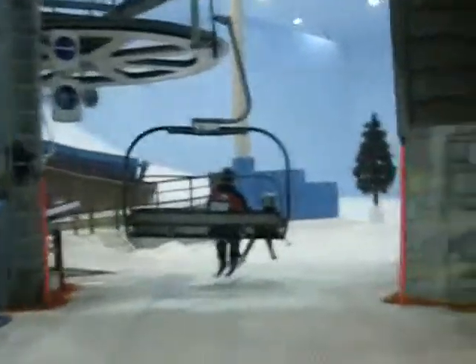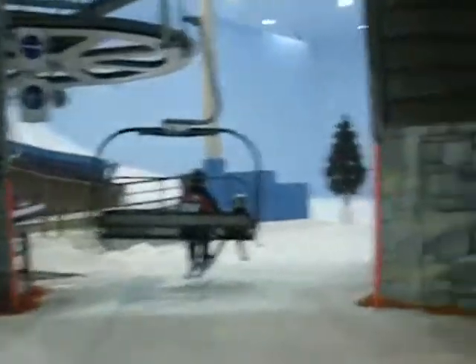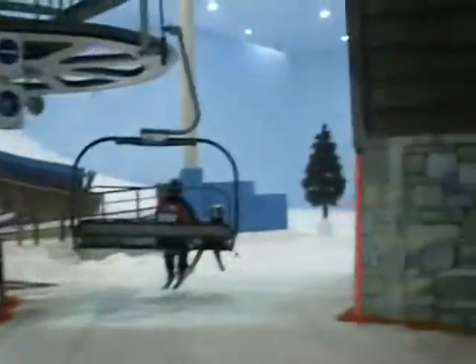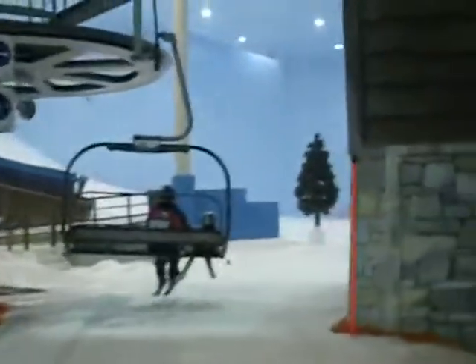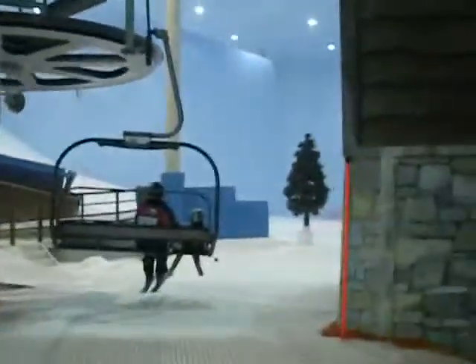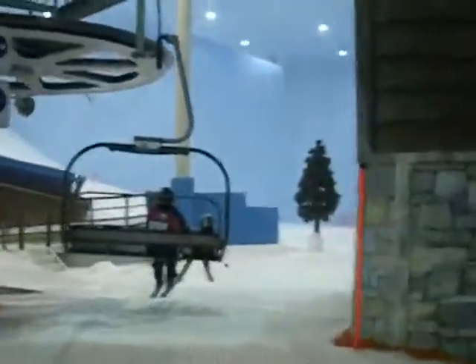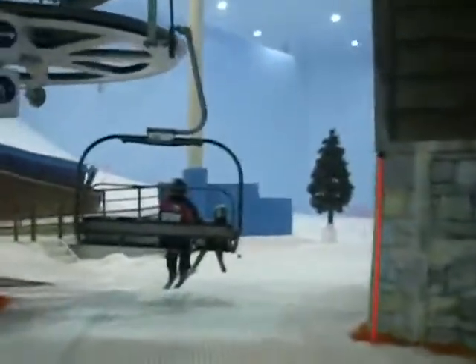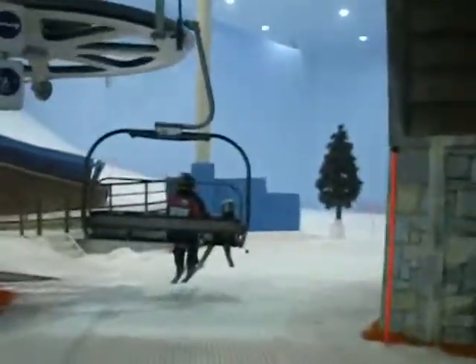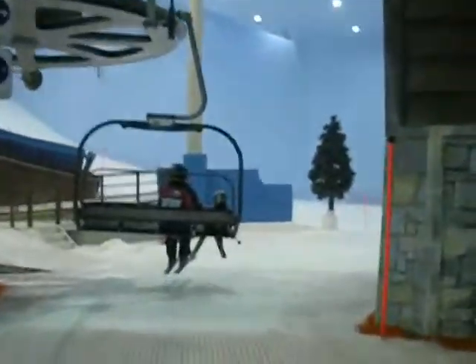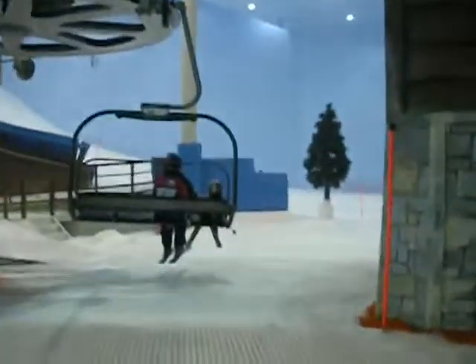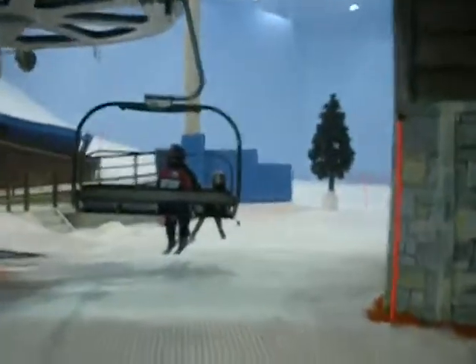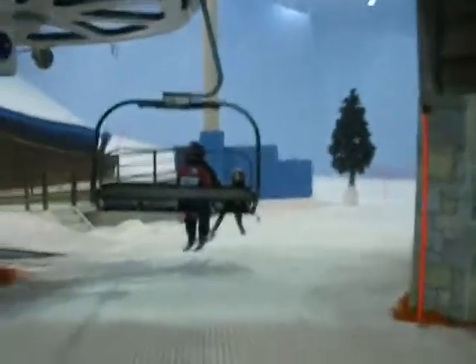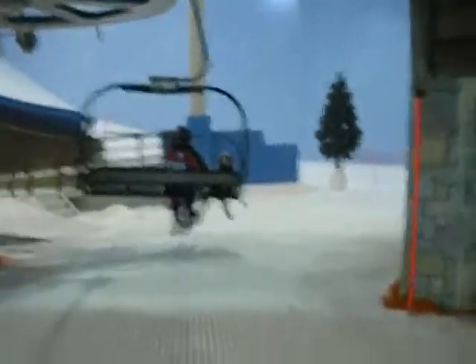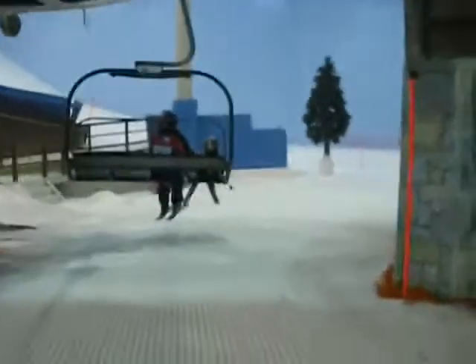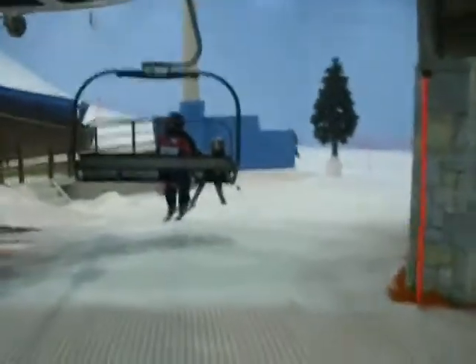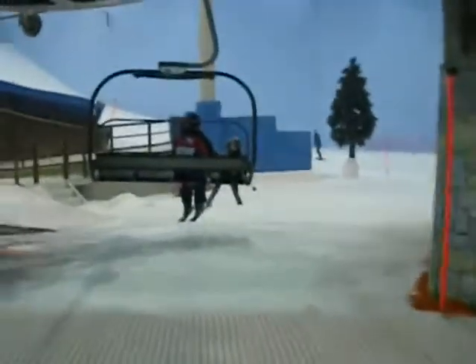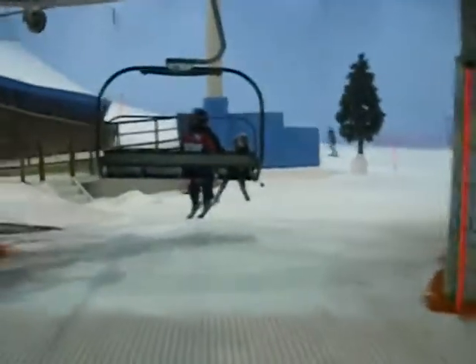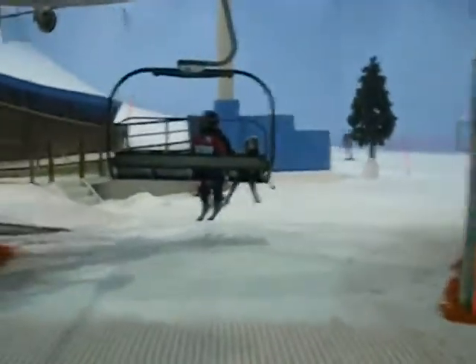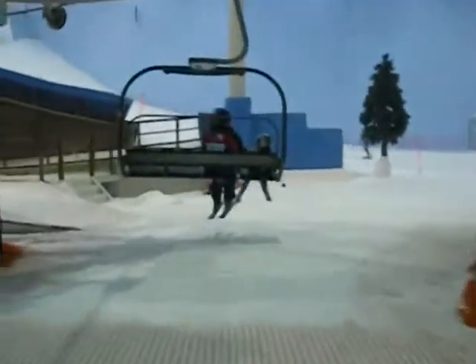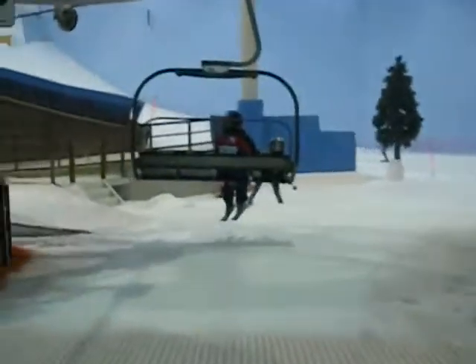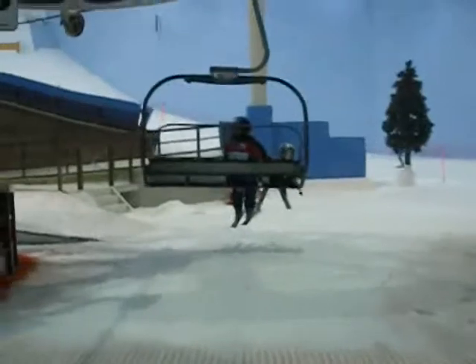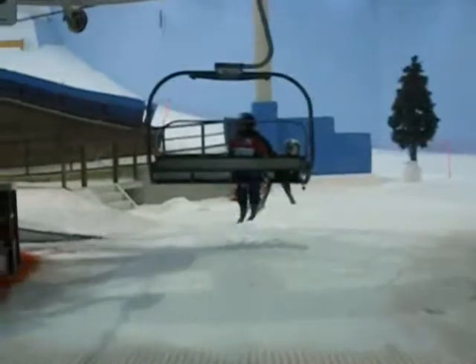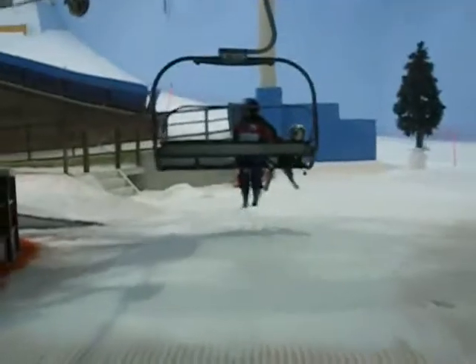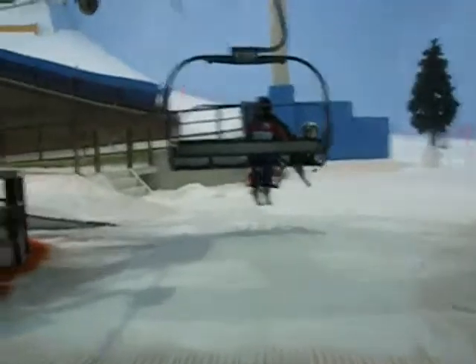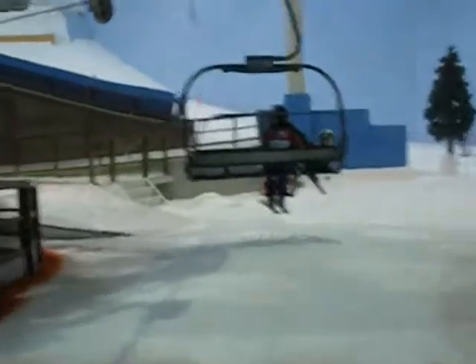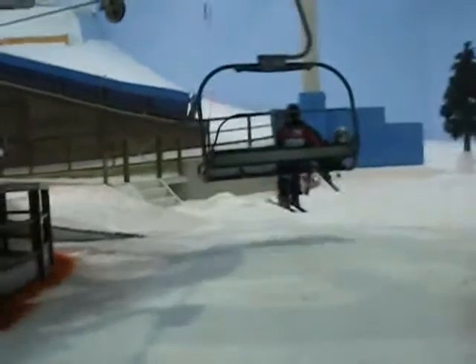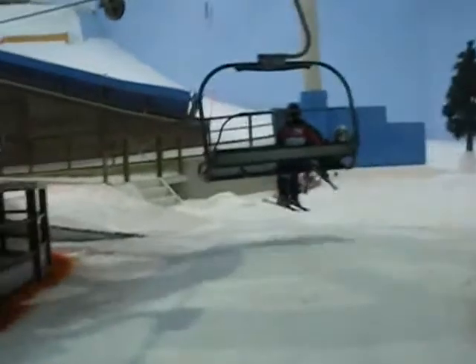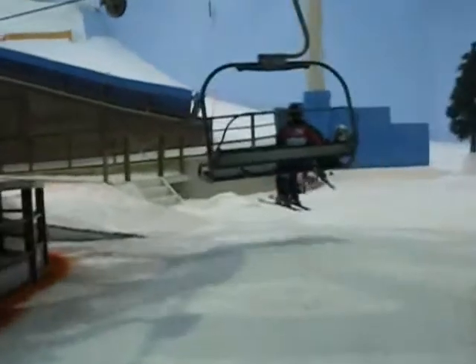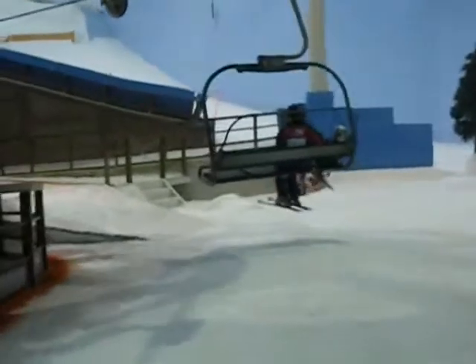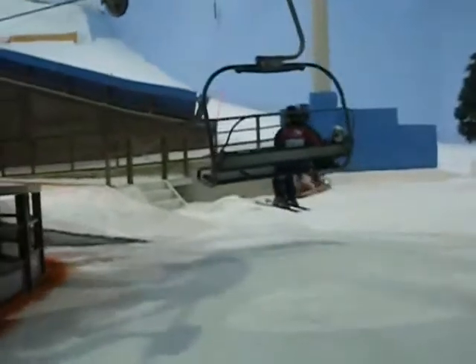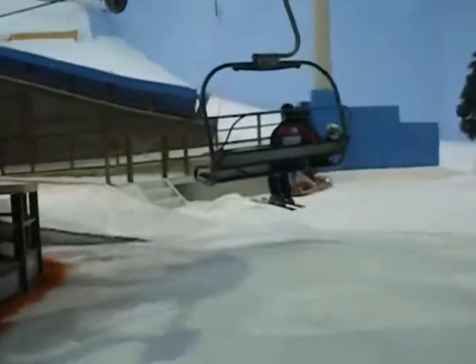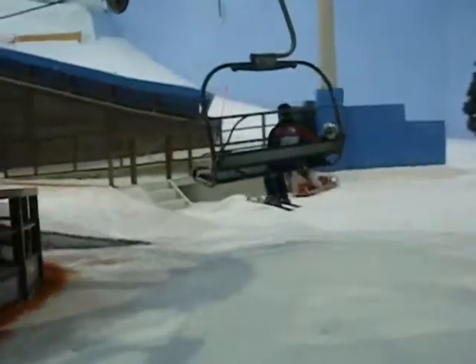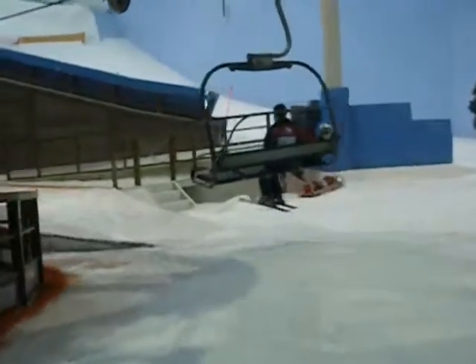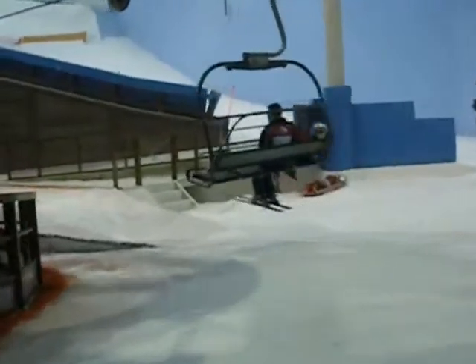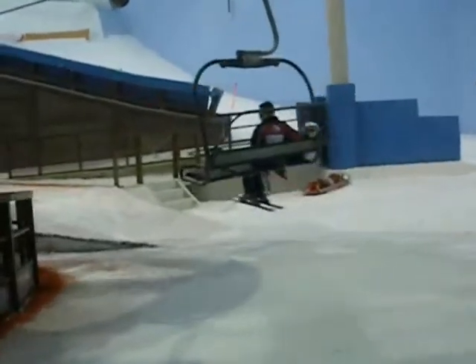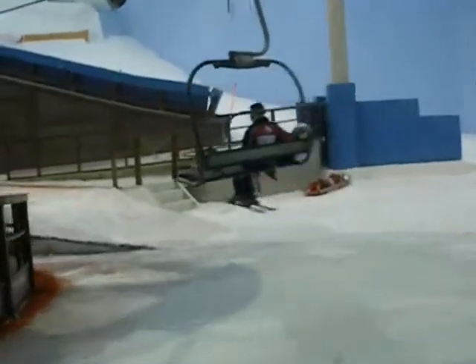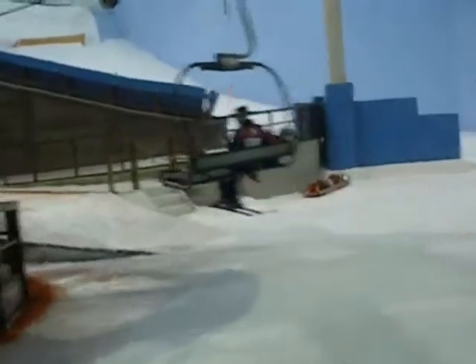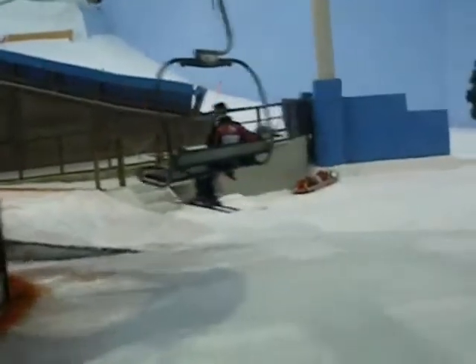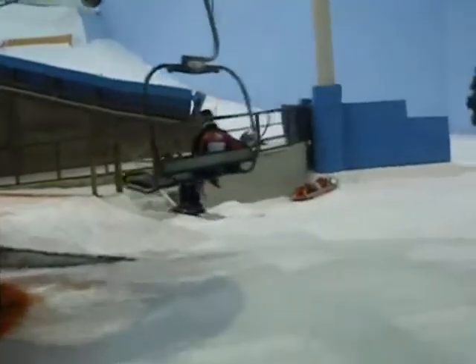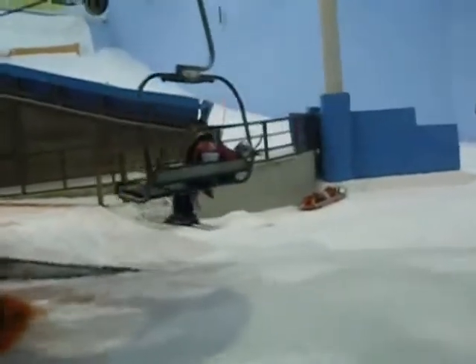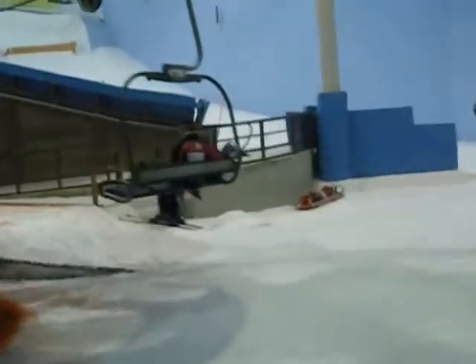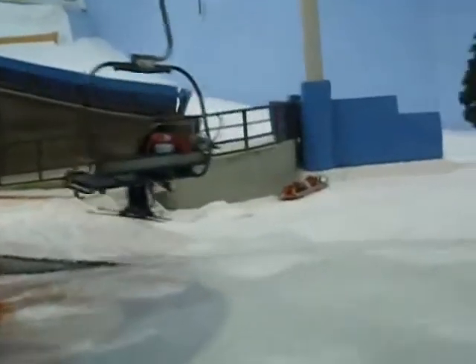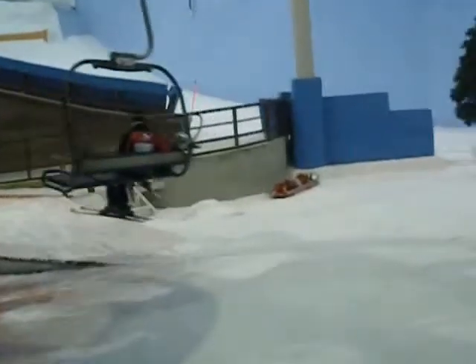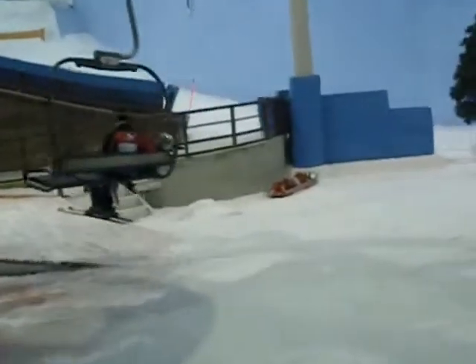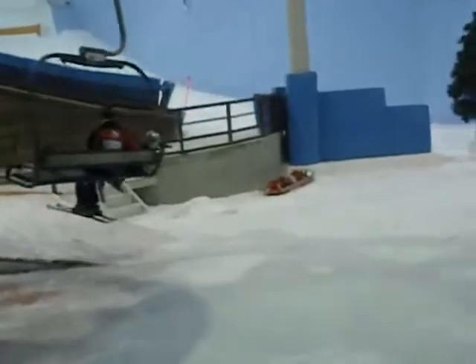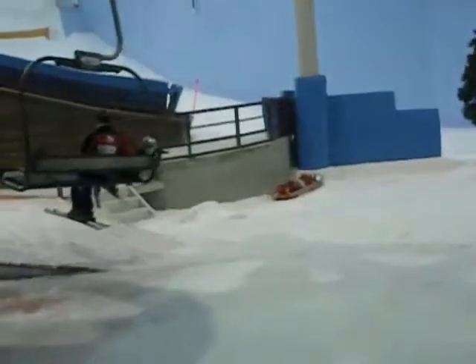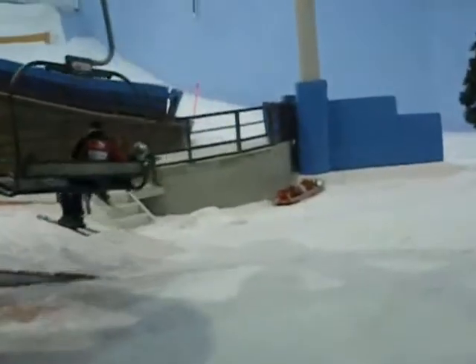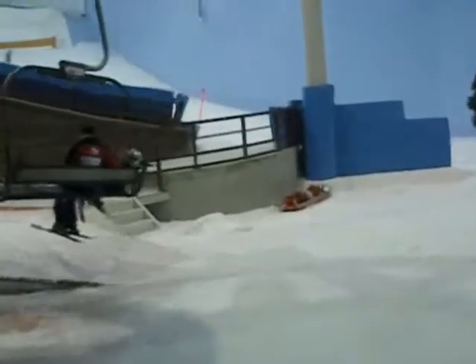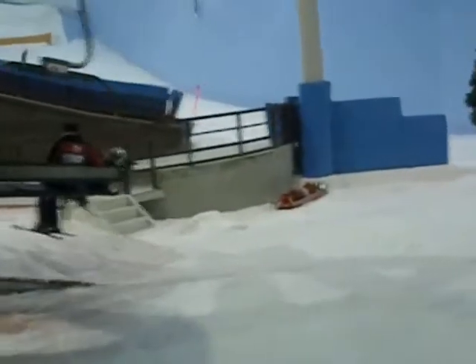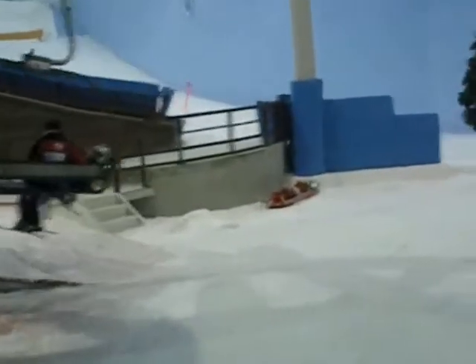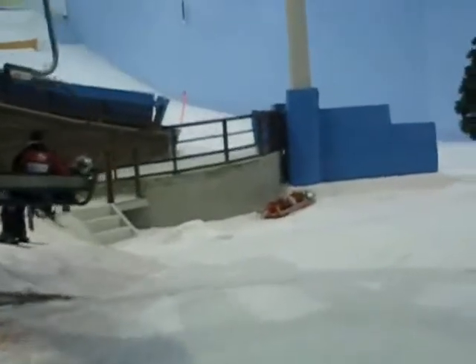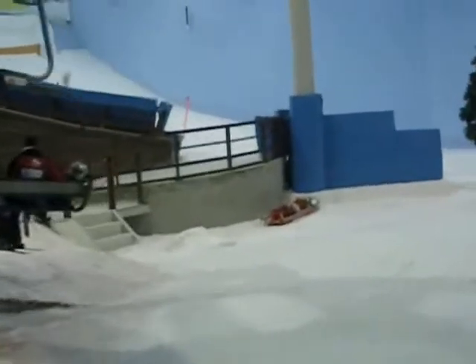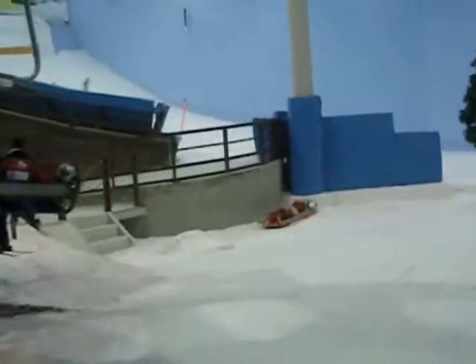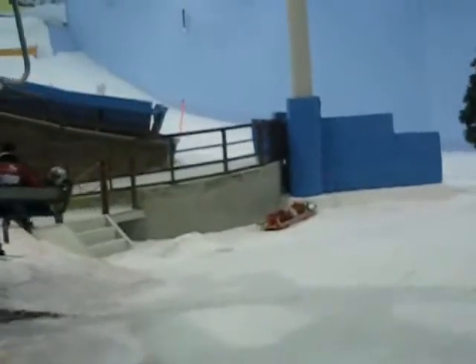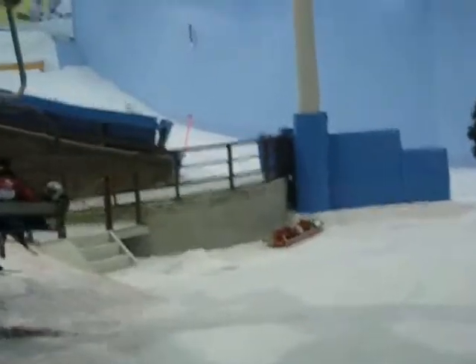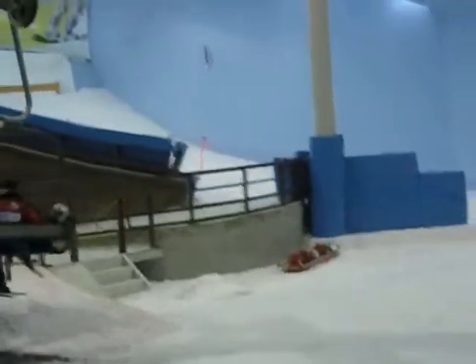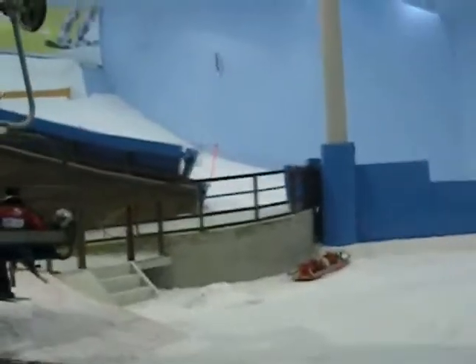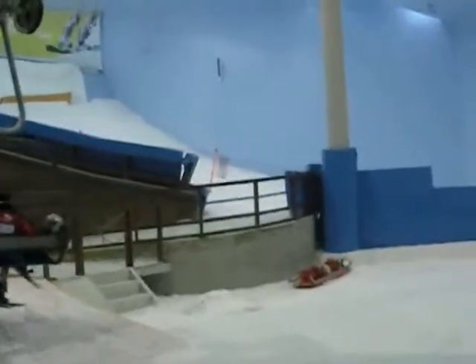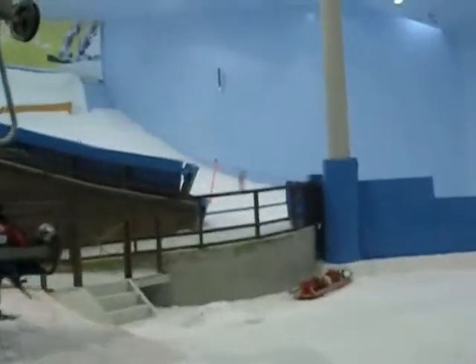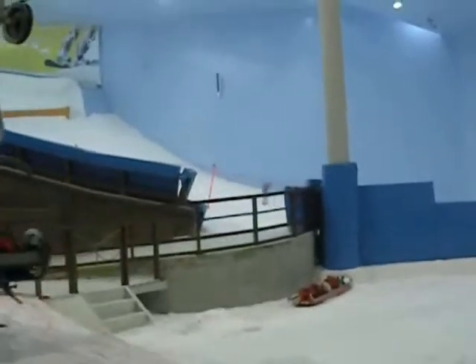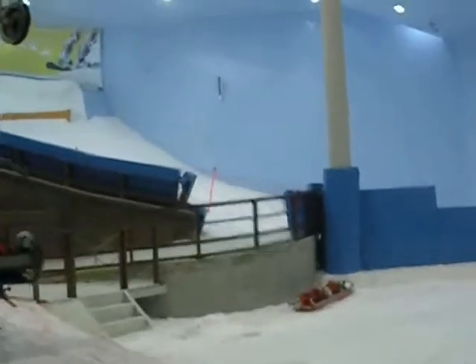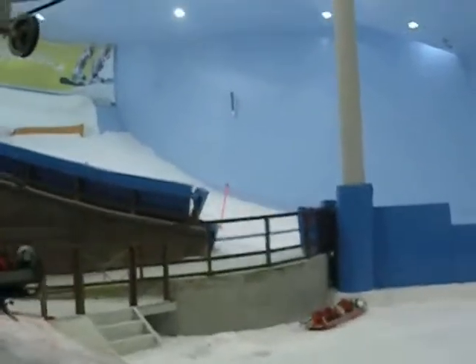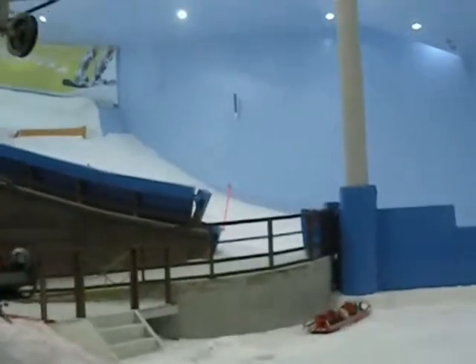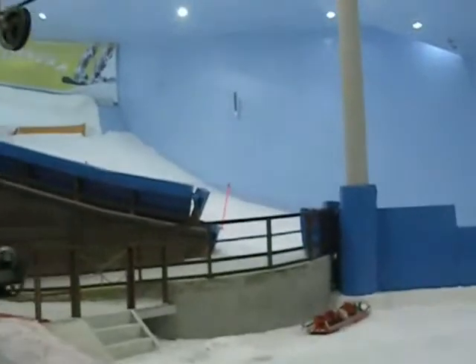And to think, I'm skiing indoors in the desert. It's pretty amazing.